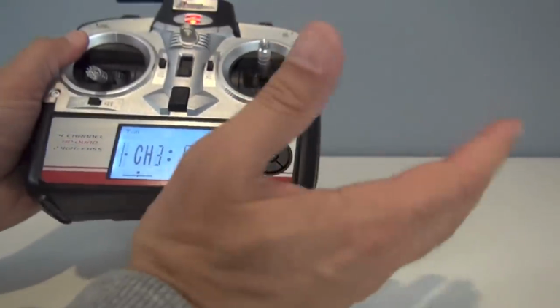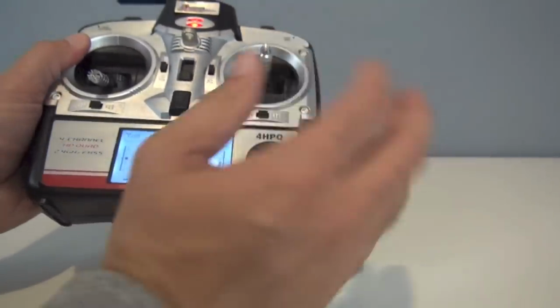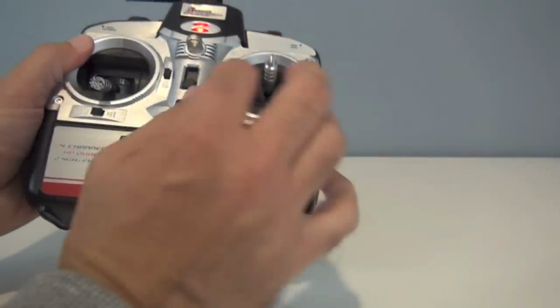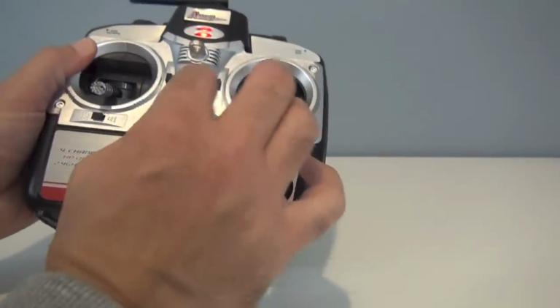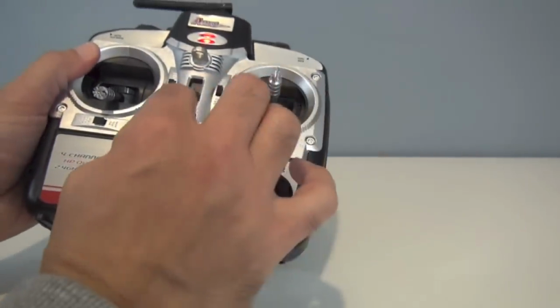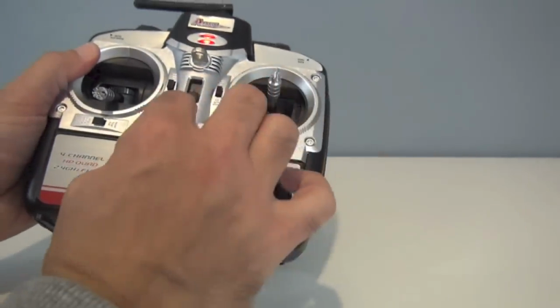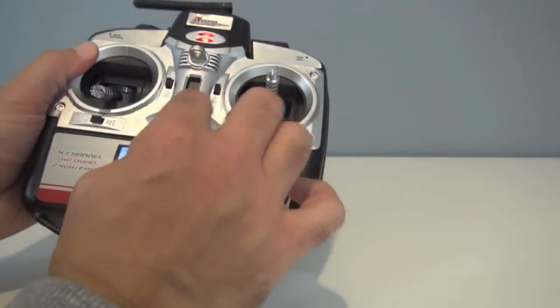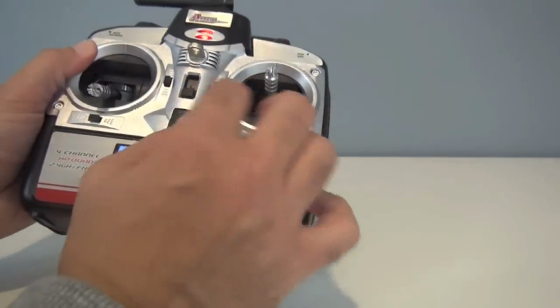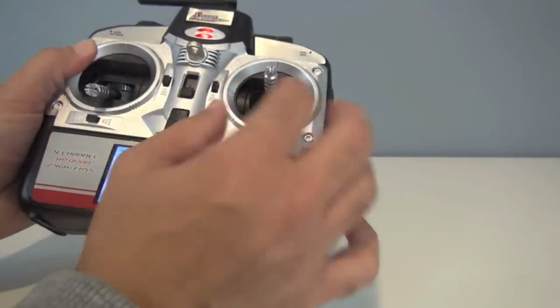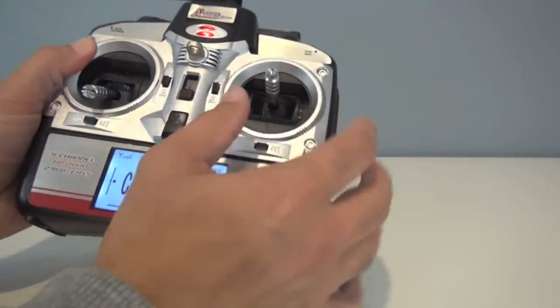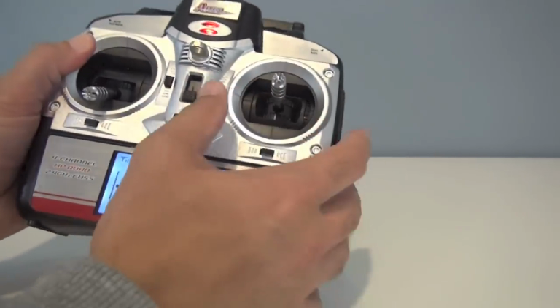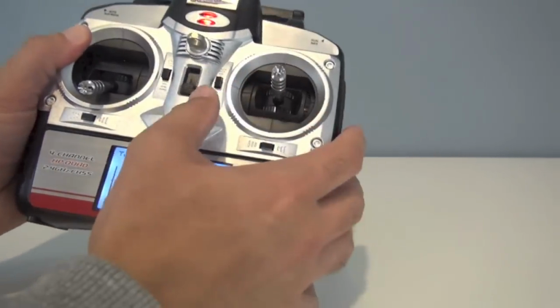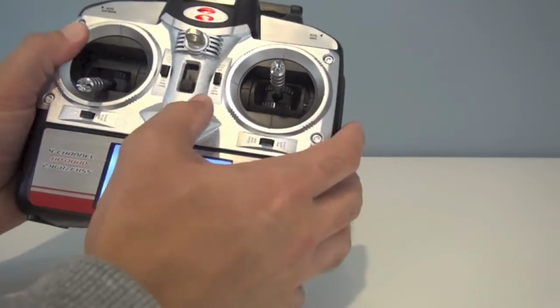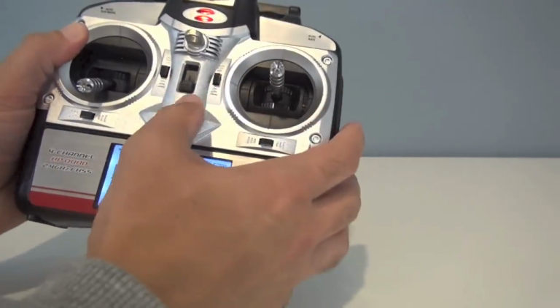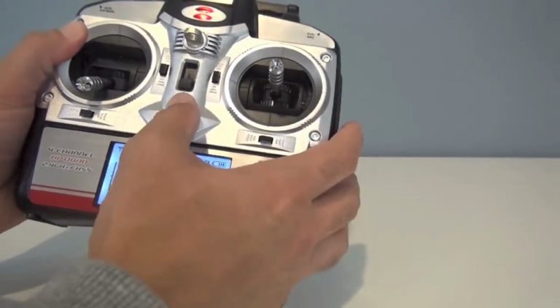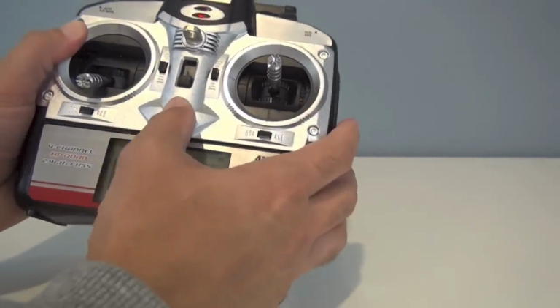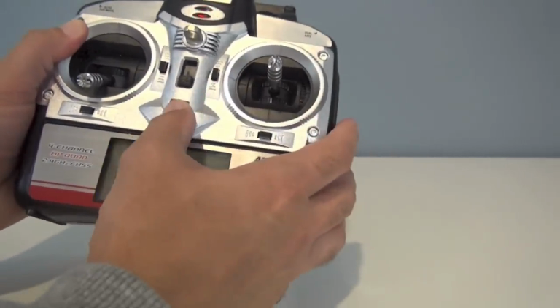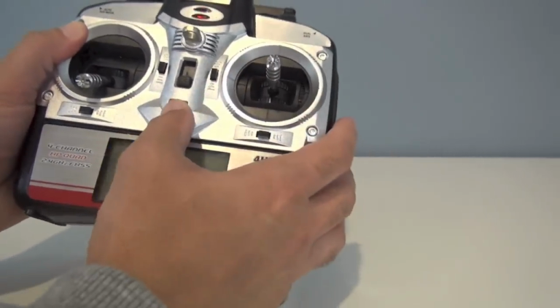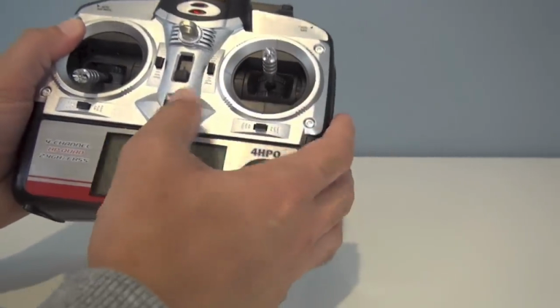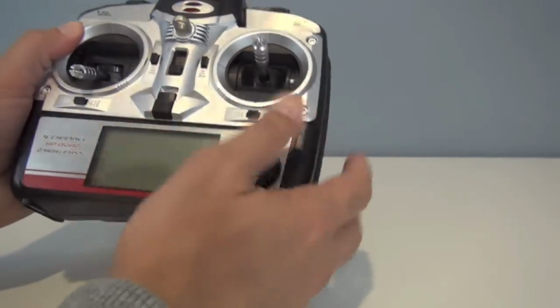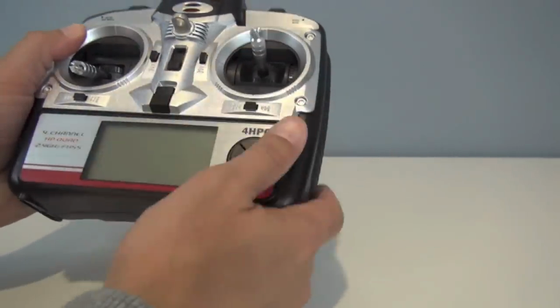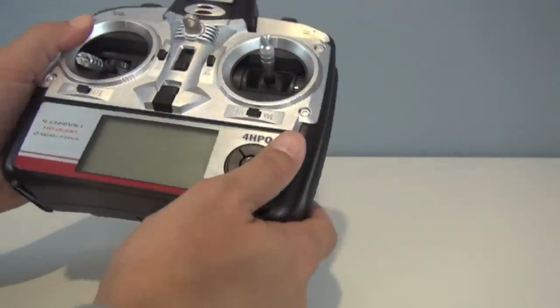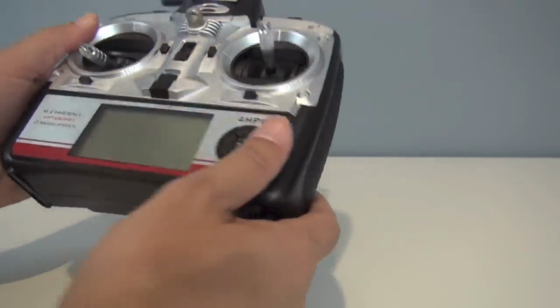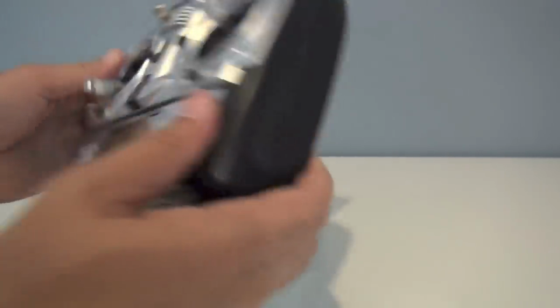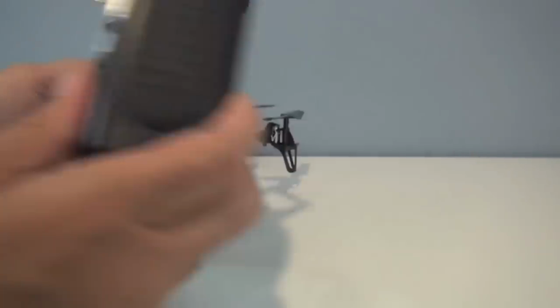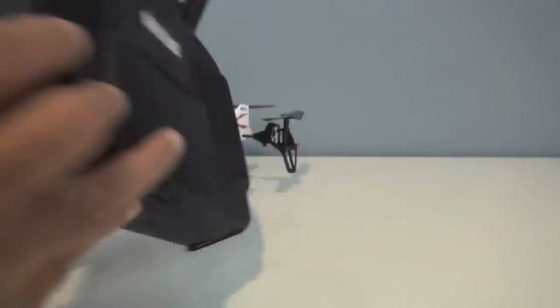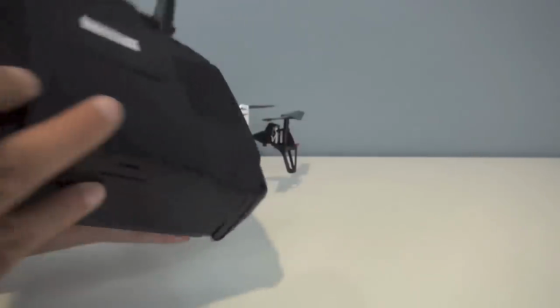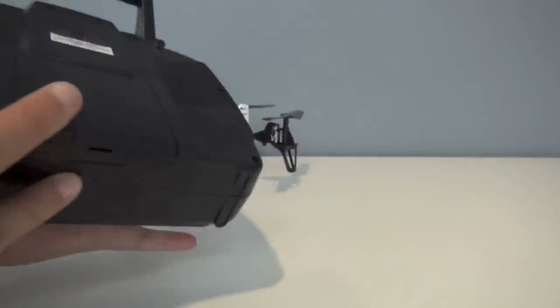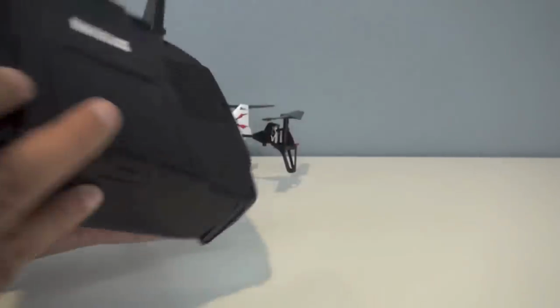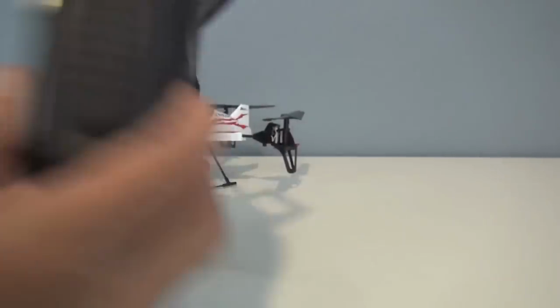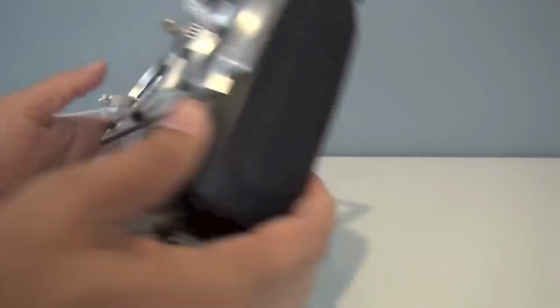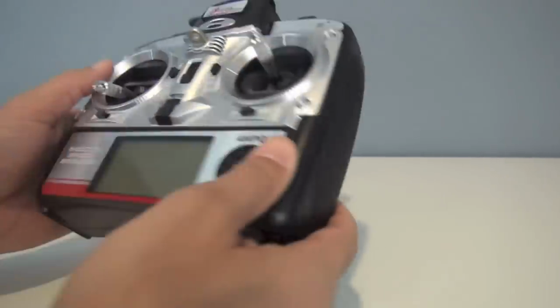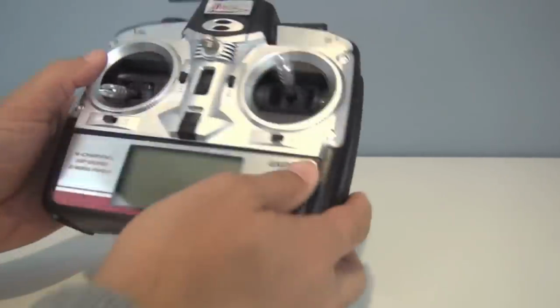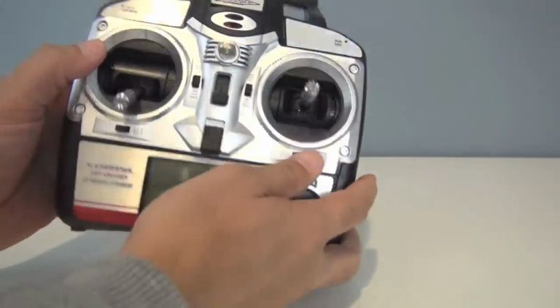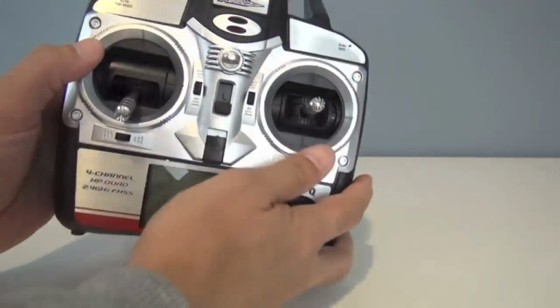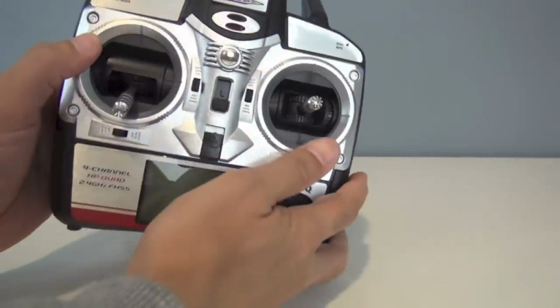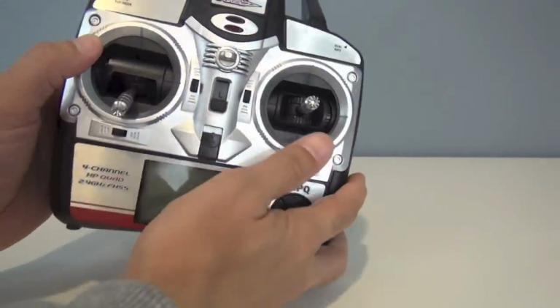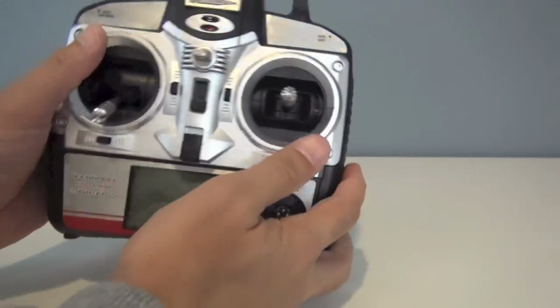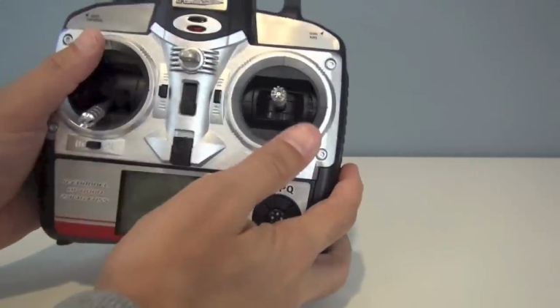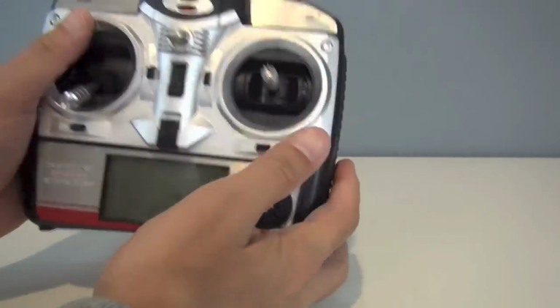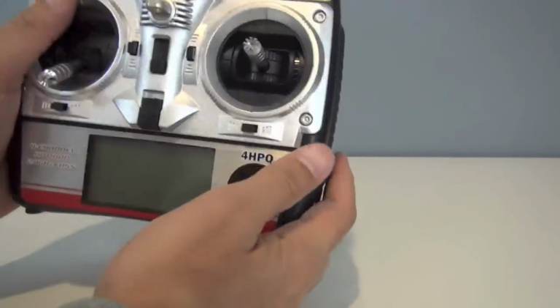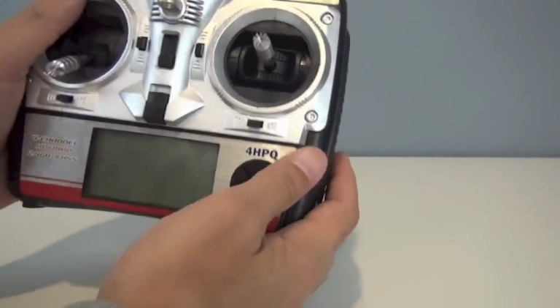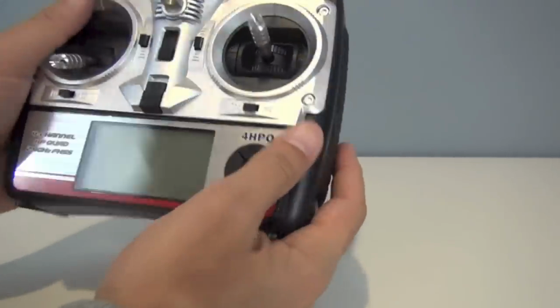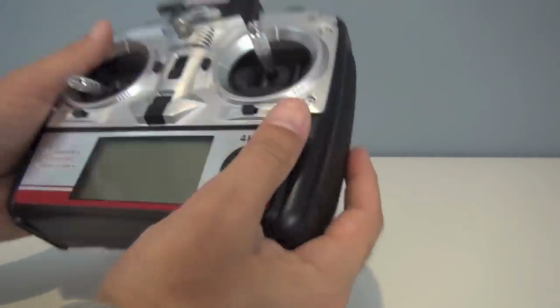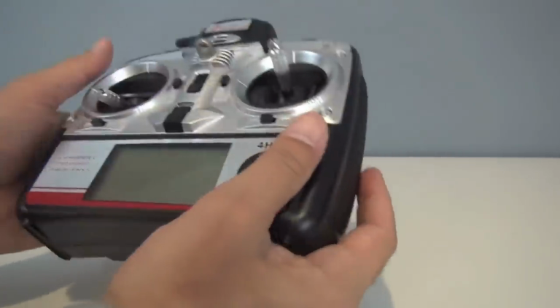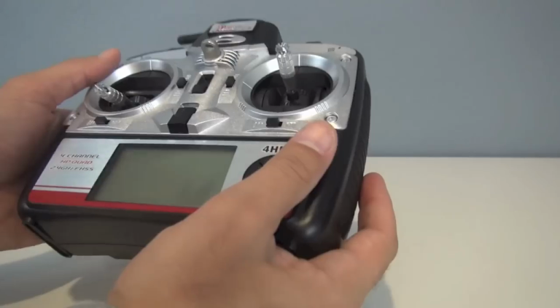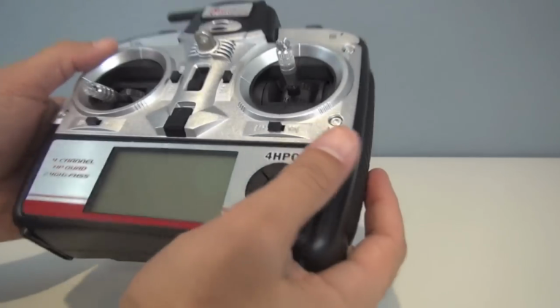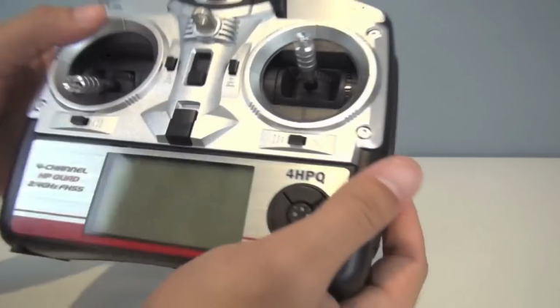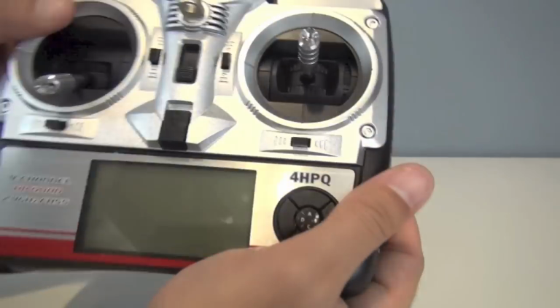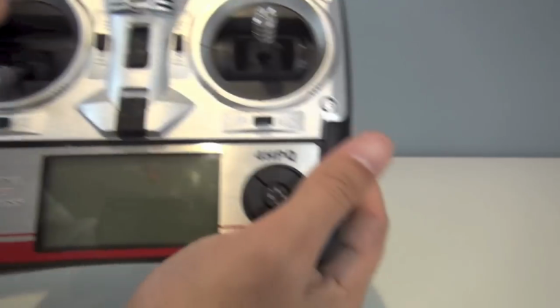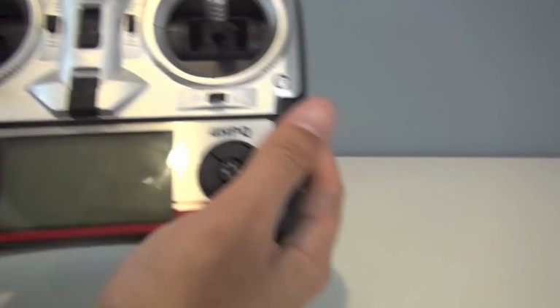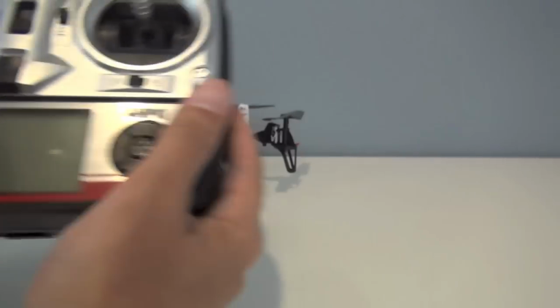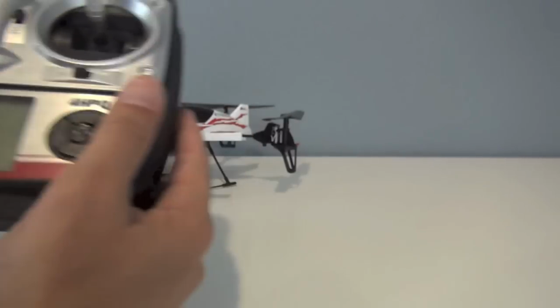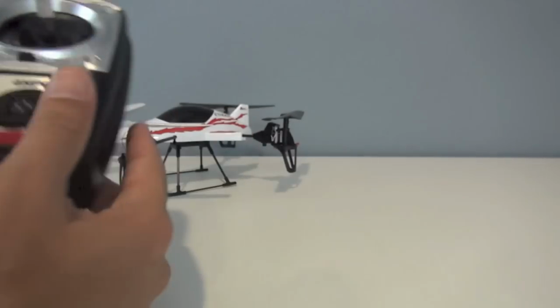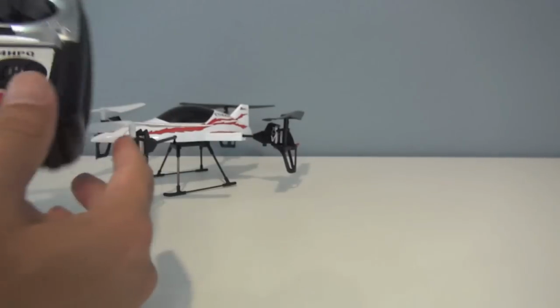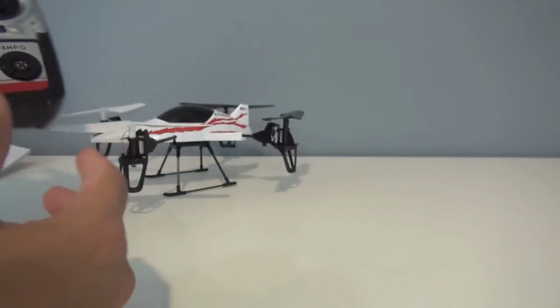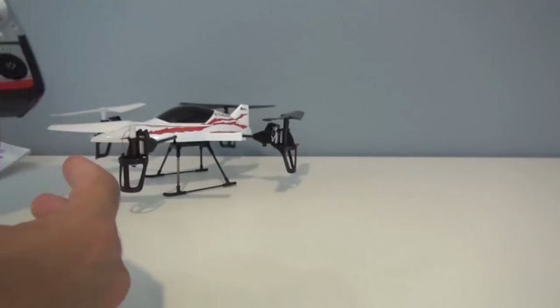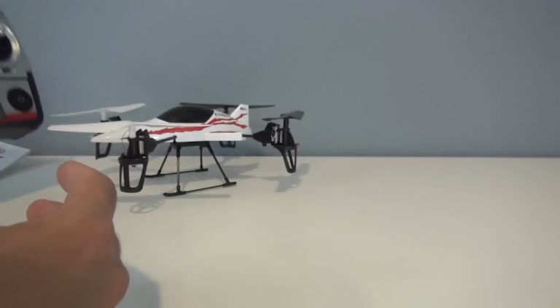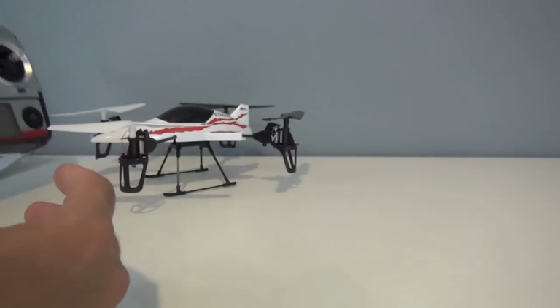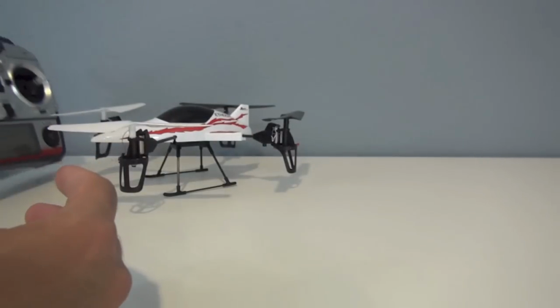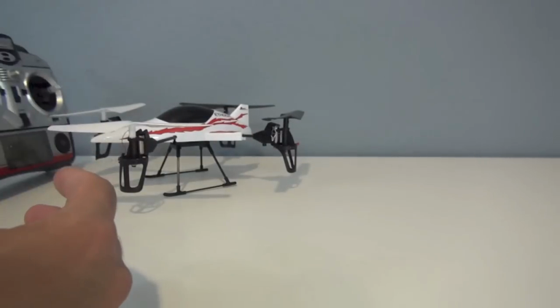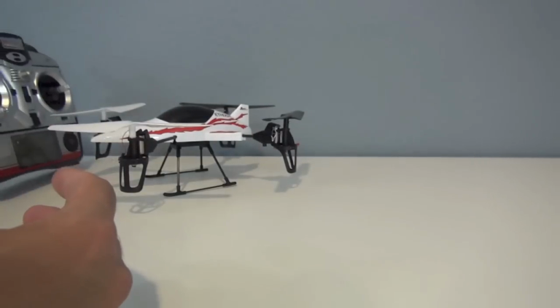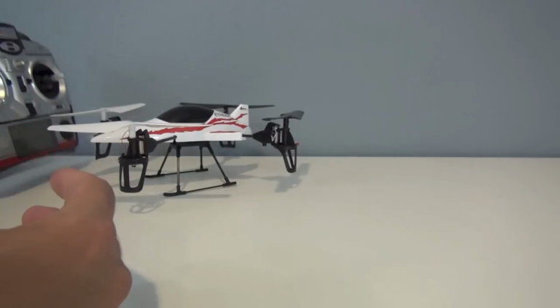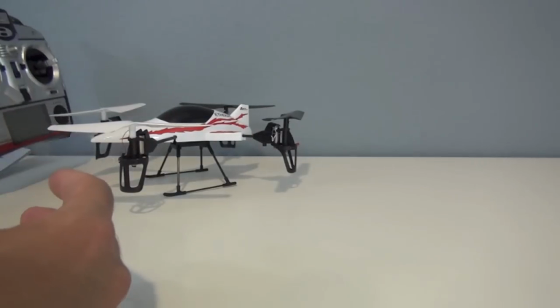Other than that, the transmitter is nice. It comes with AA batteries and it has a good feel to it, especially for a ready-to-fly type transmitter.